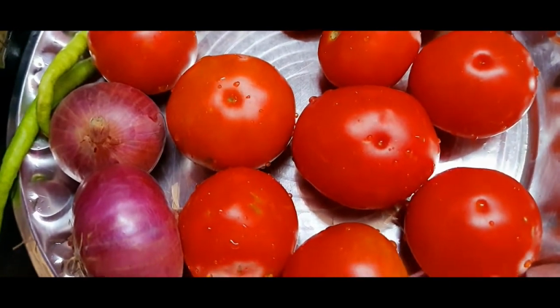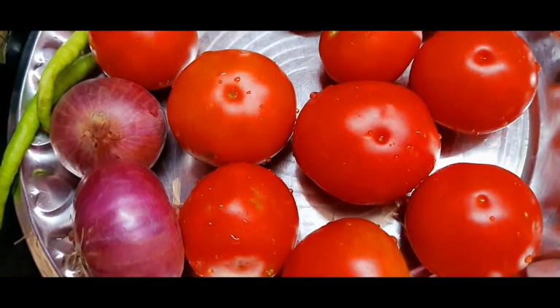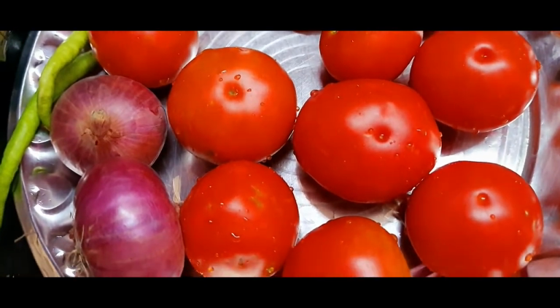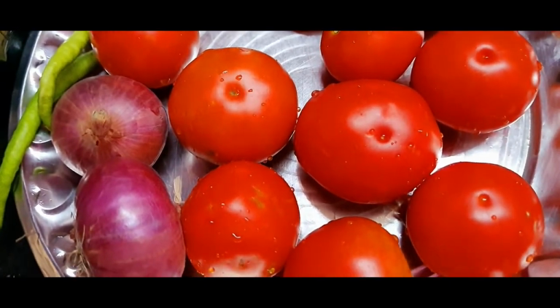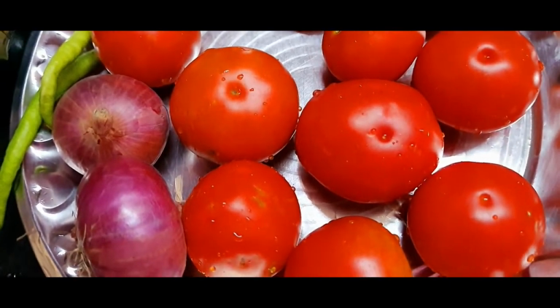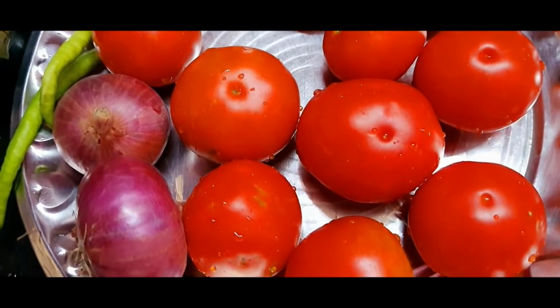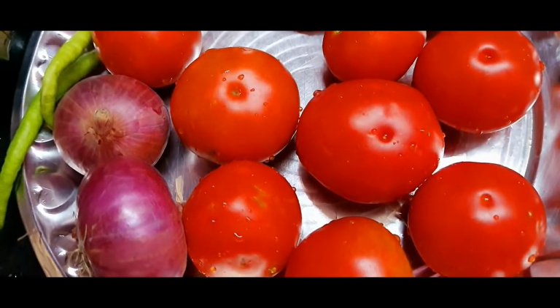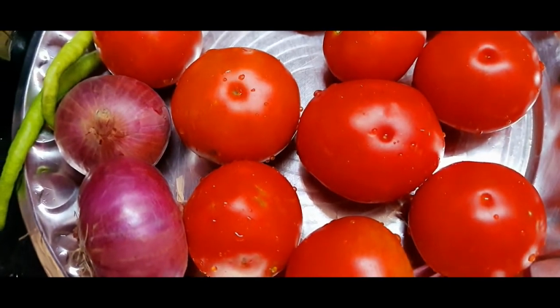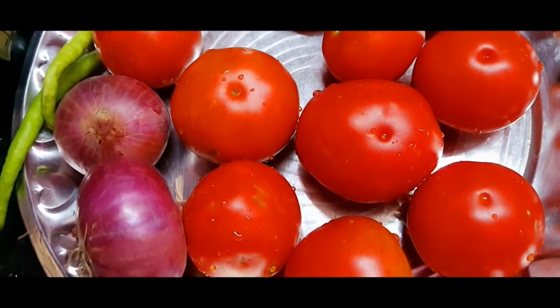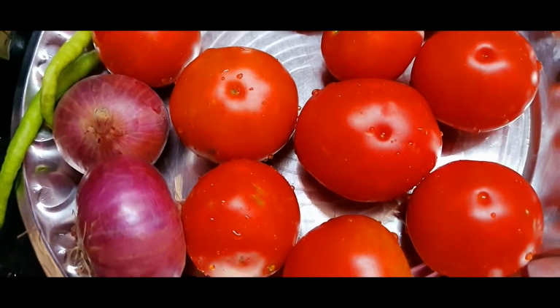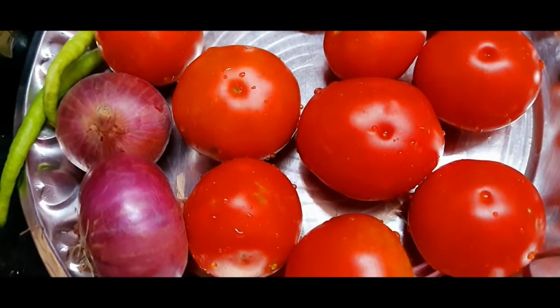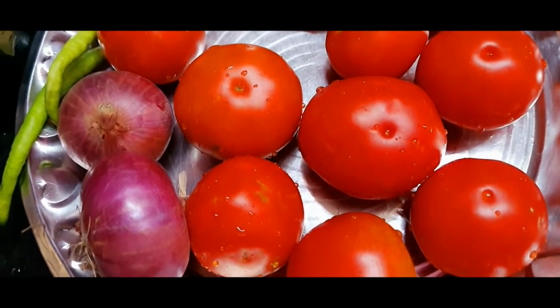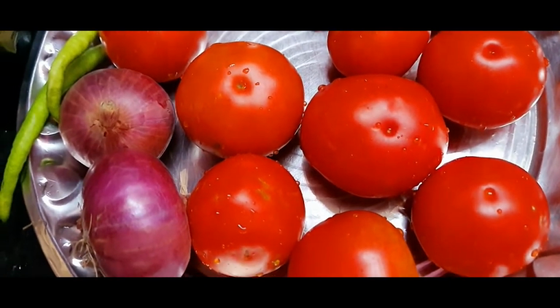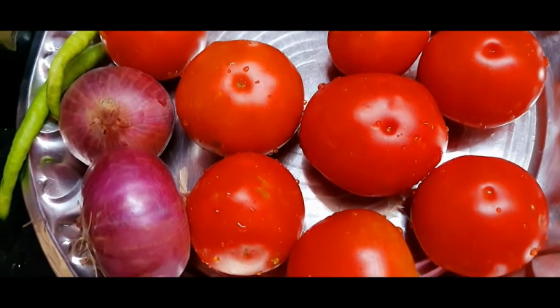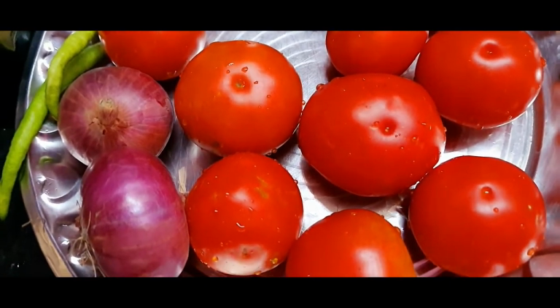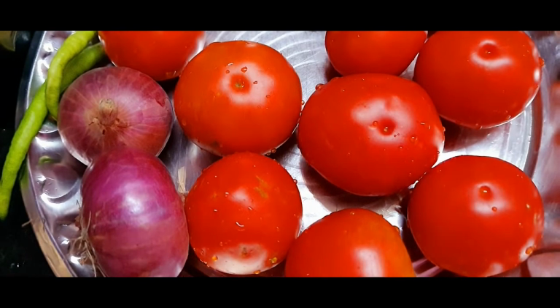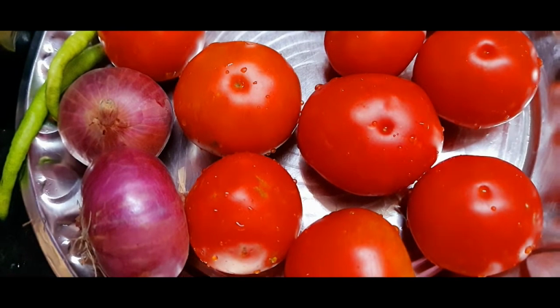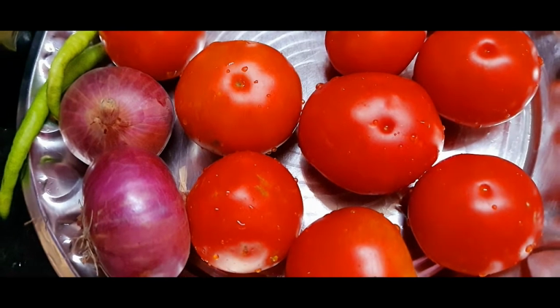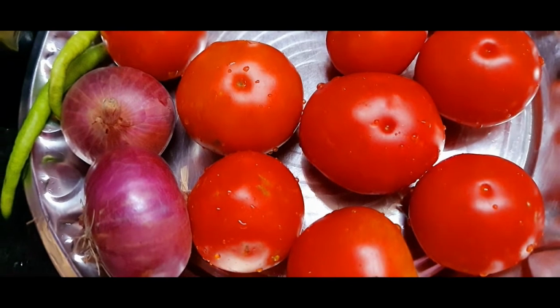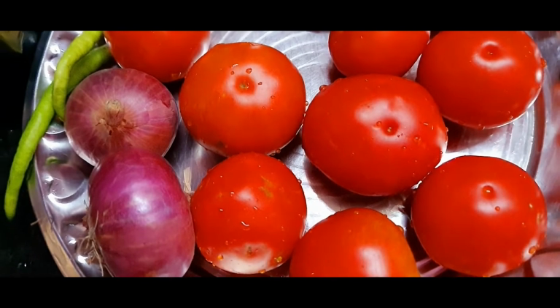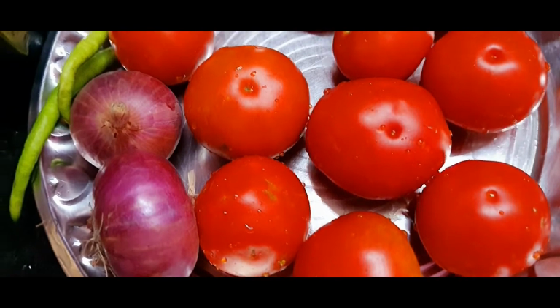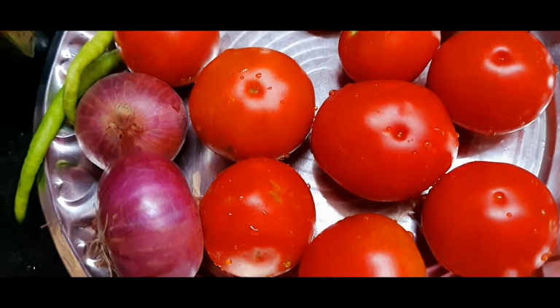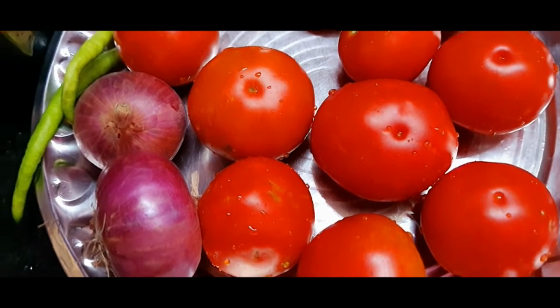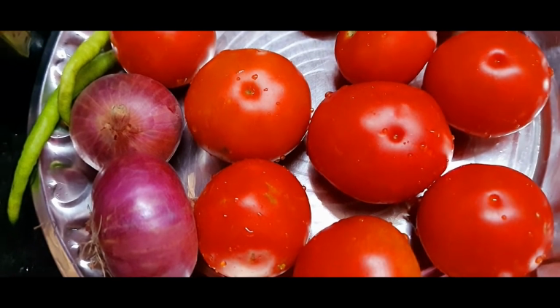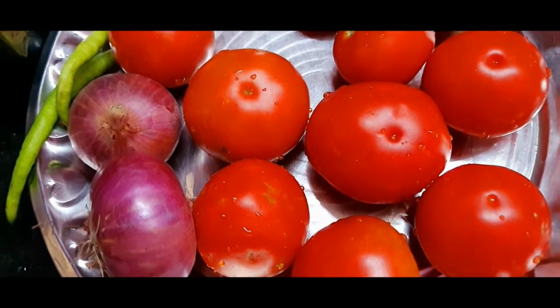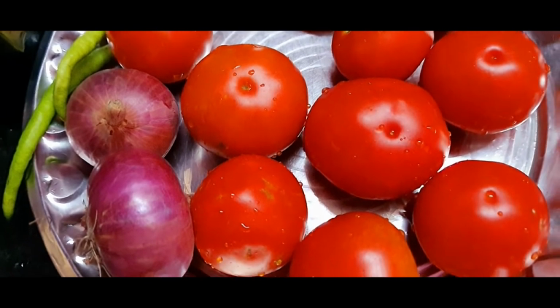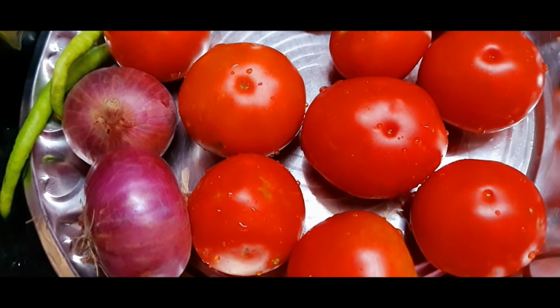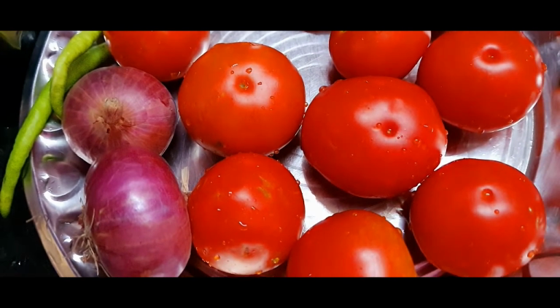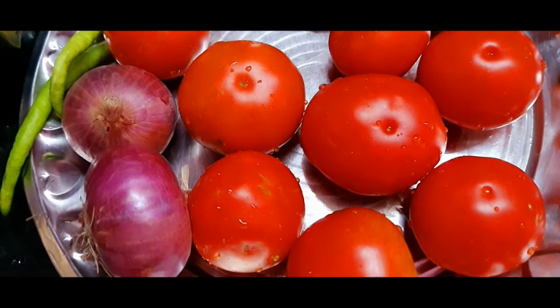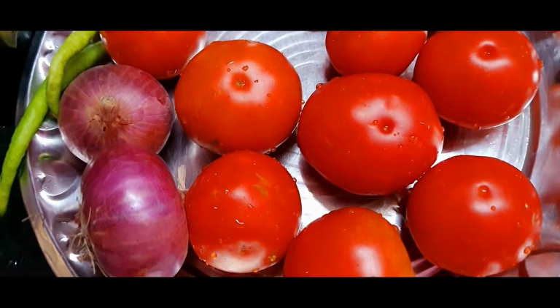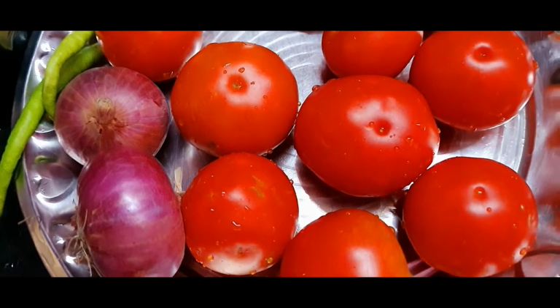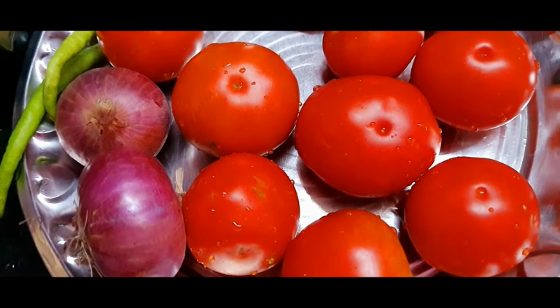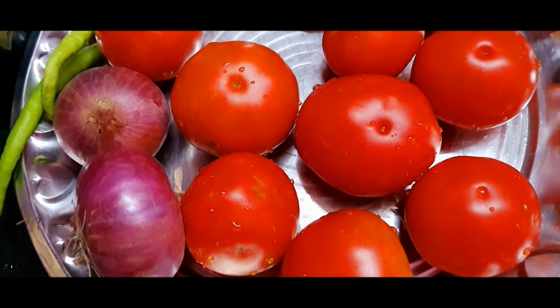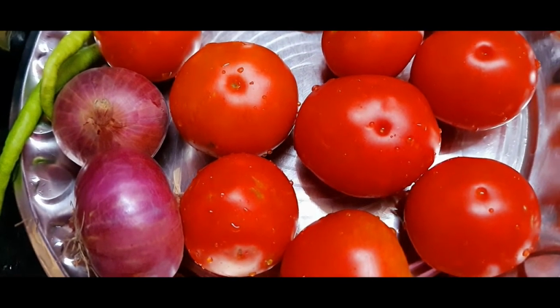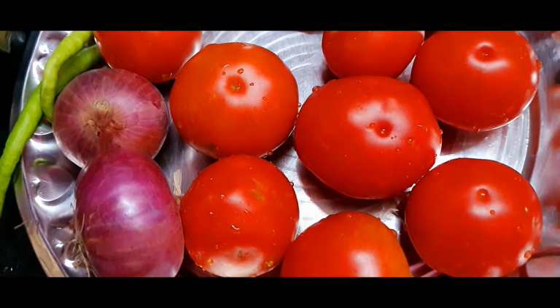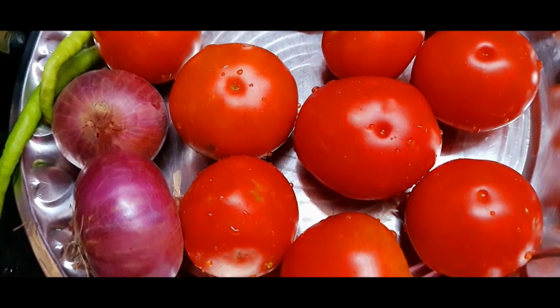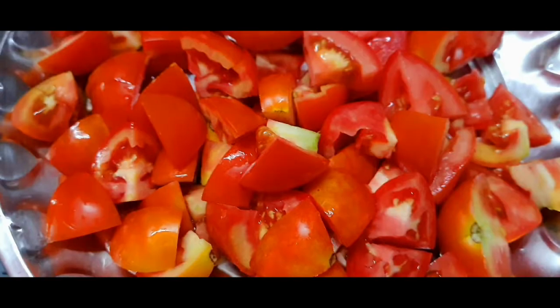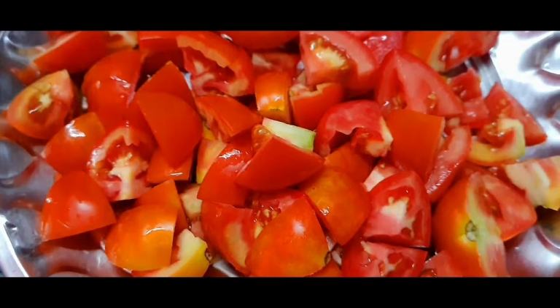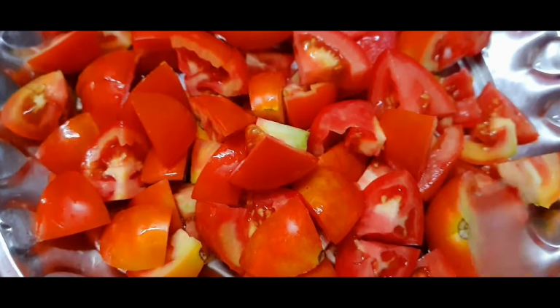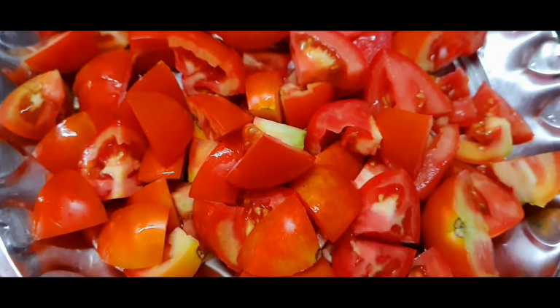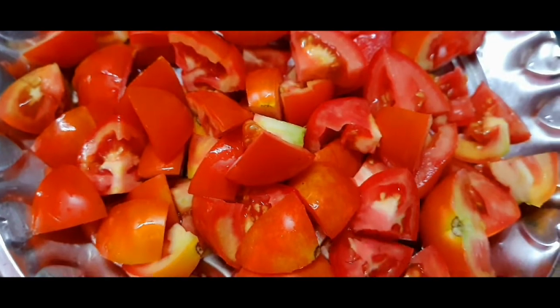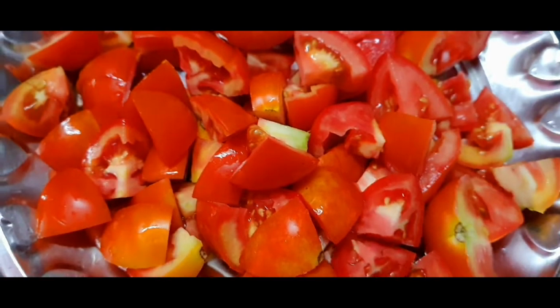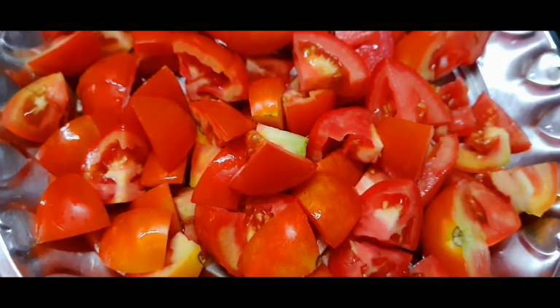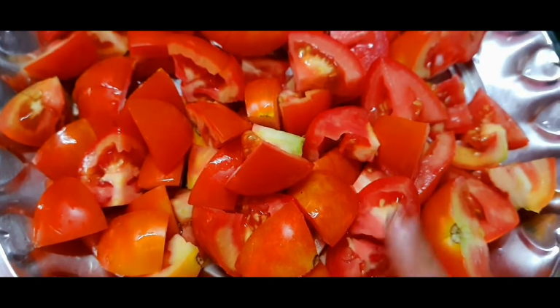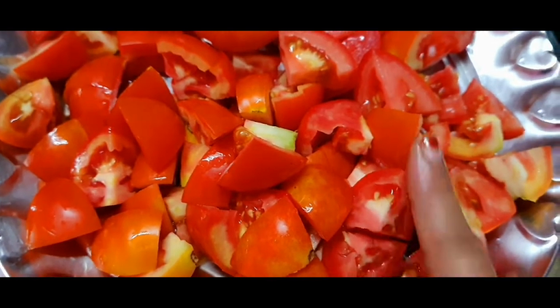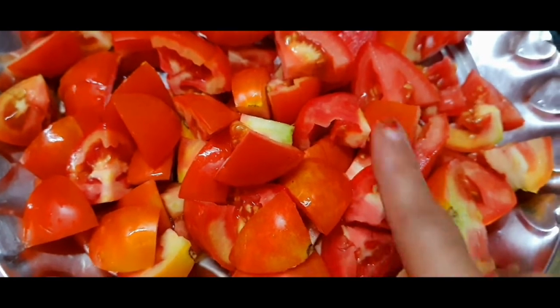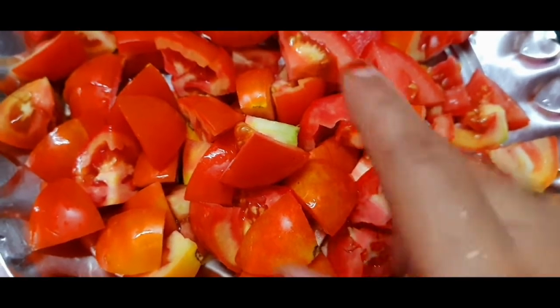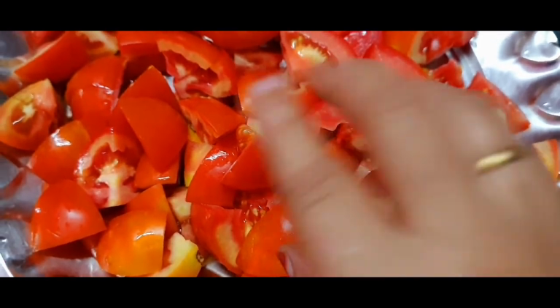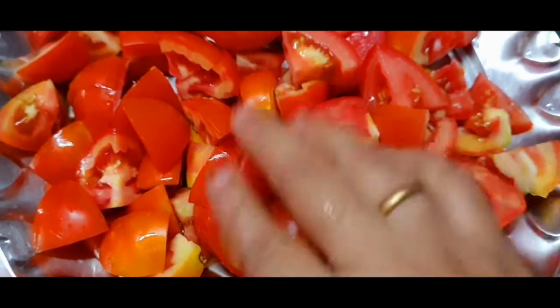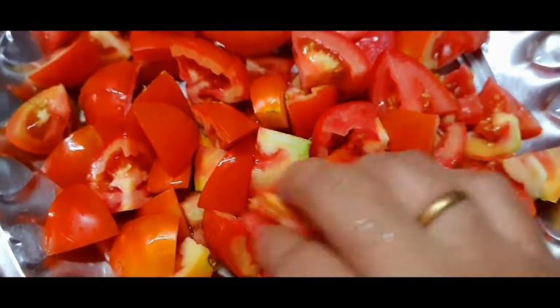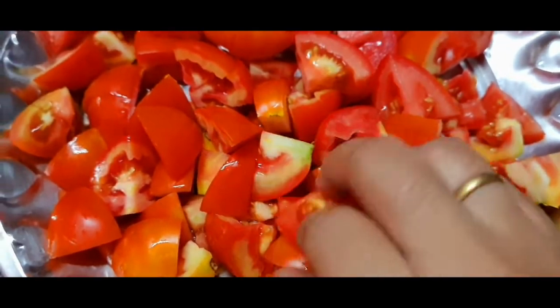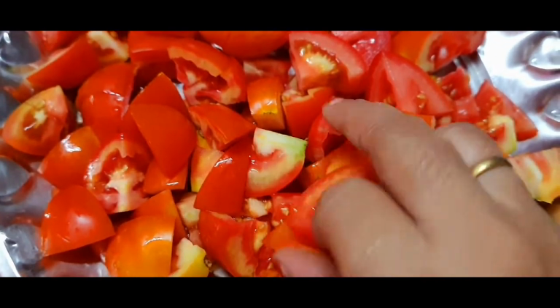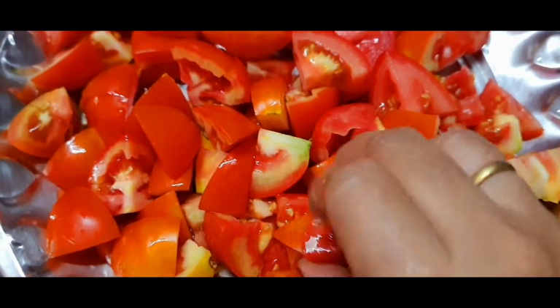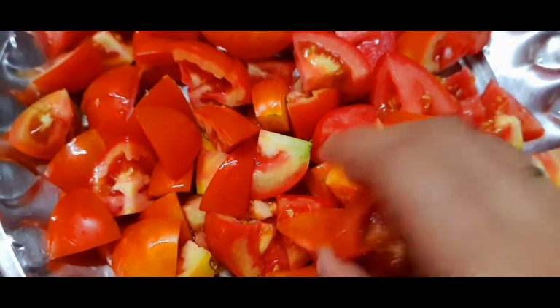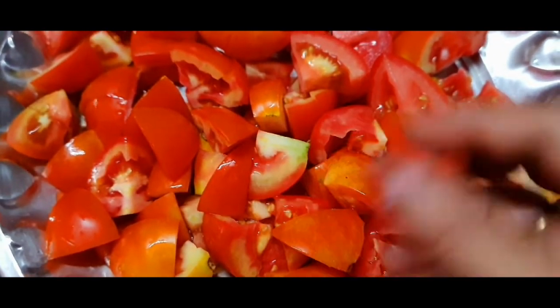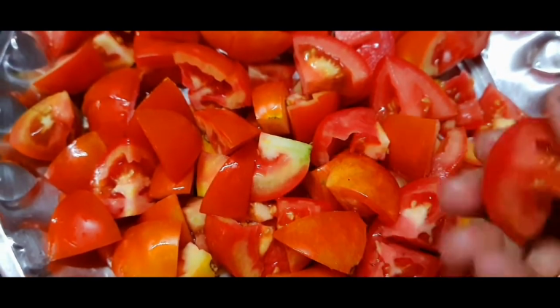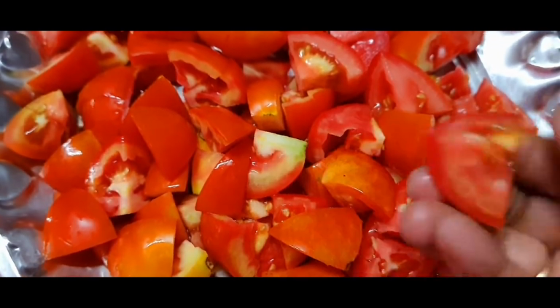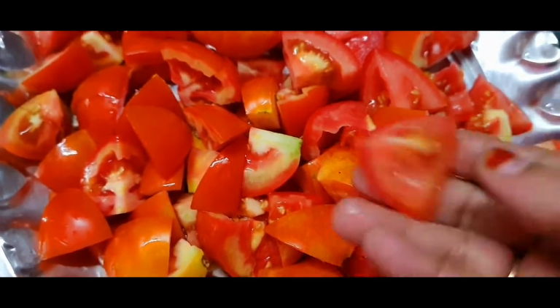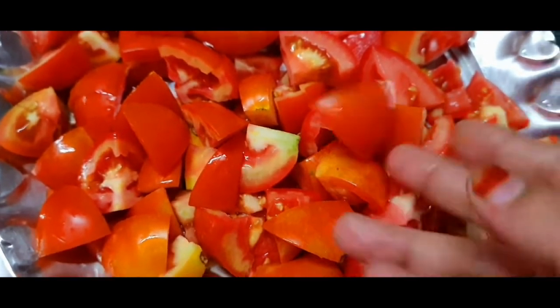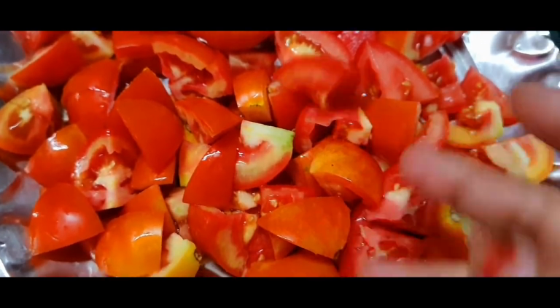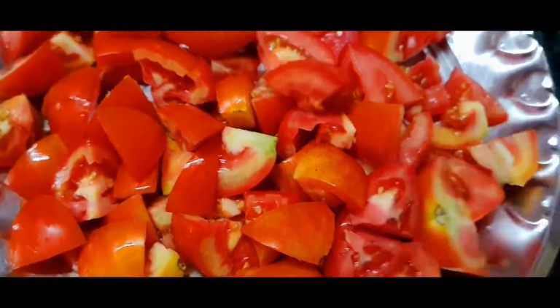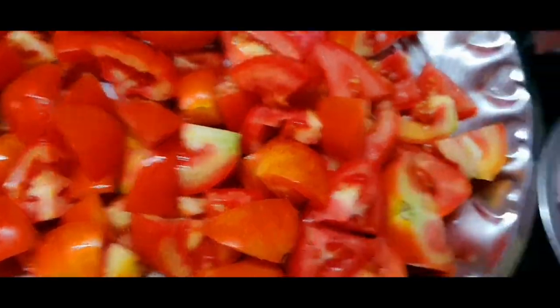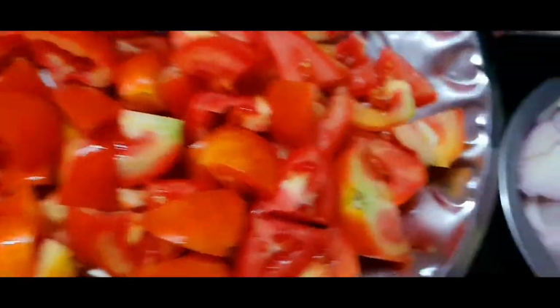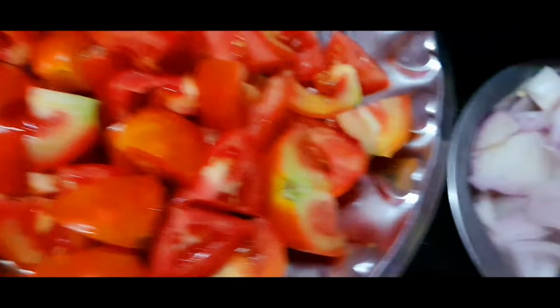I will cut the tomato. We want to cut the tomato into small pieces.